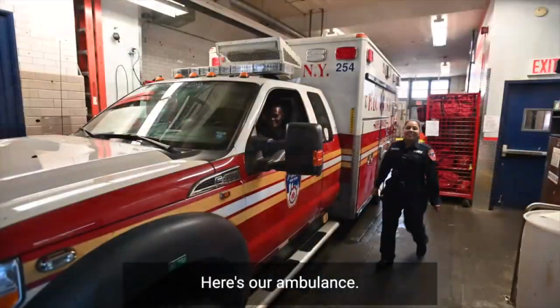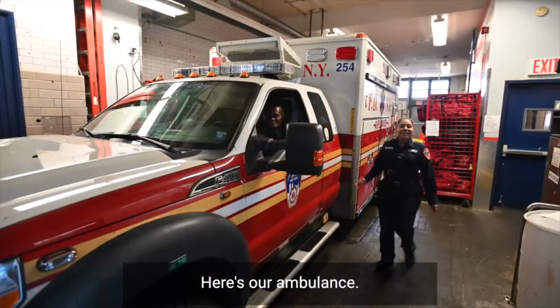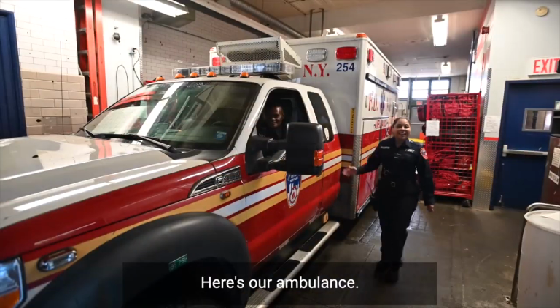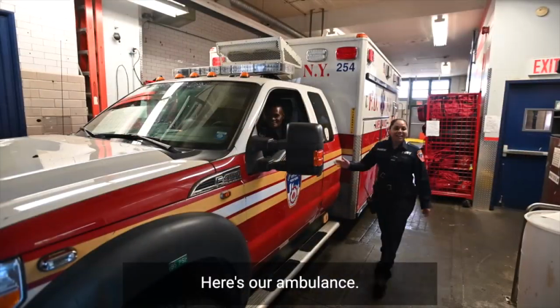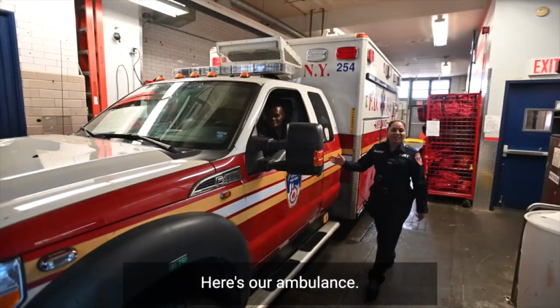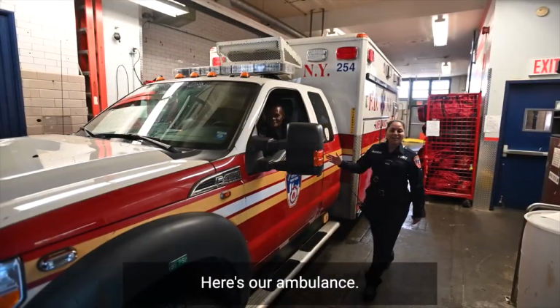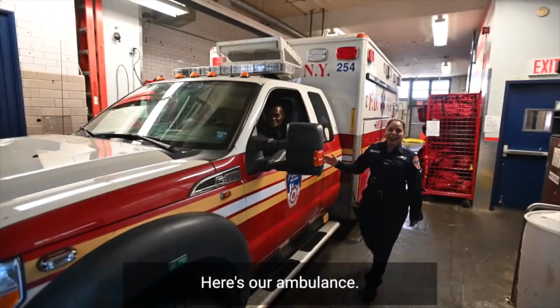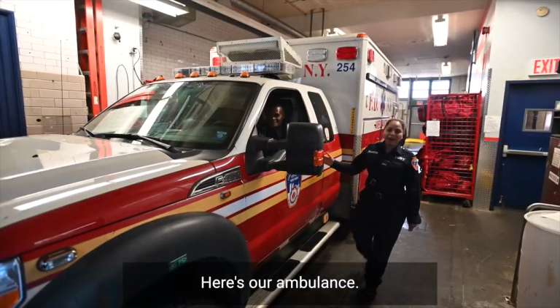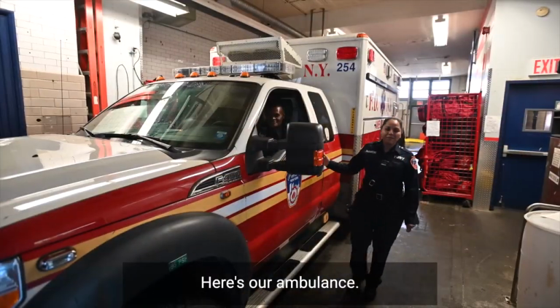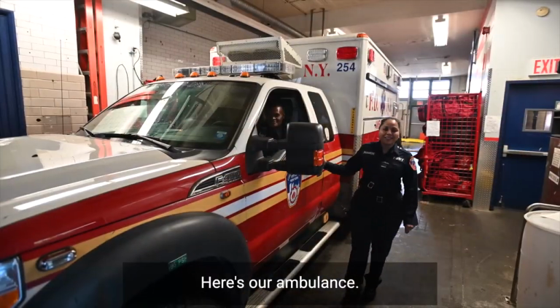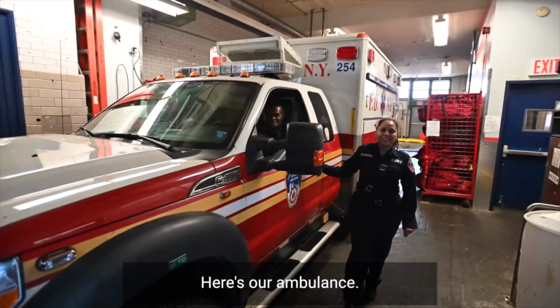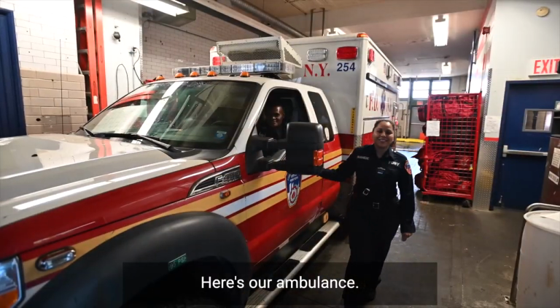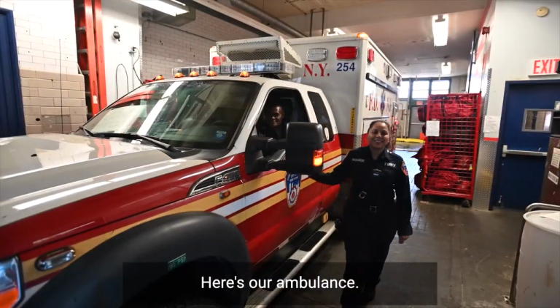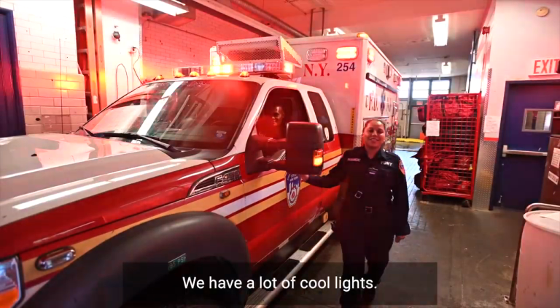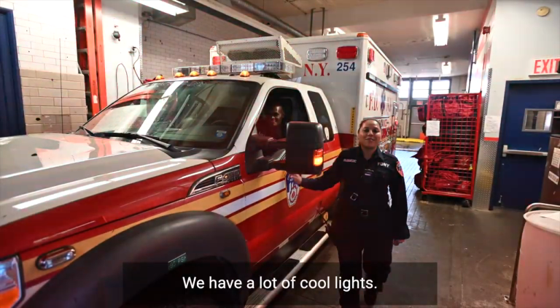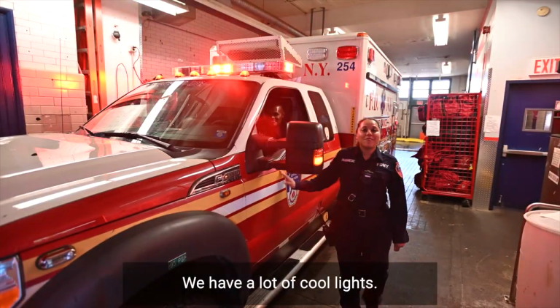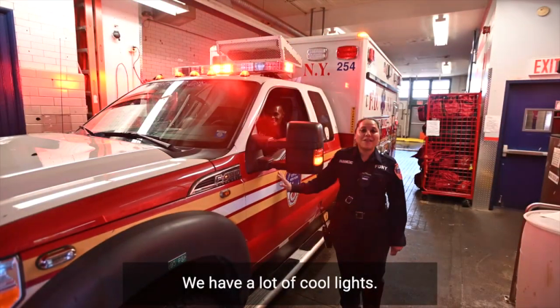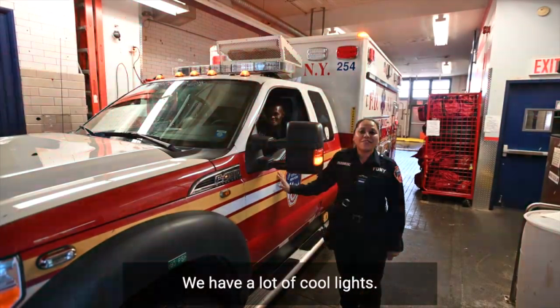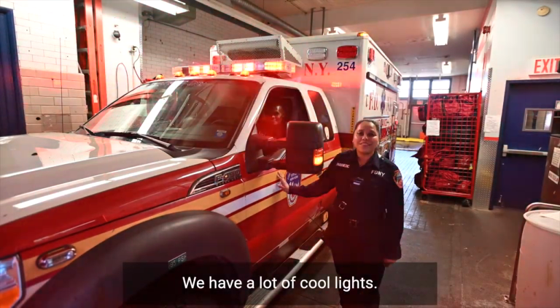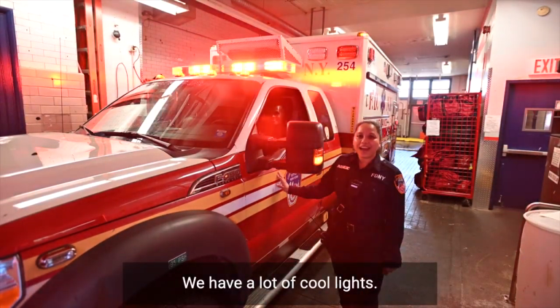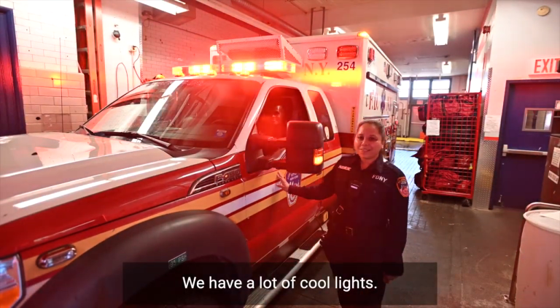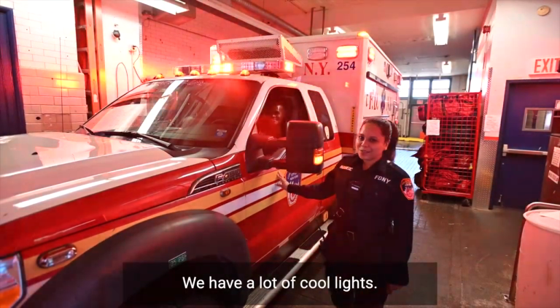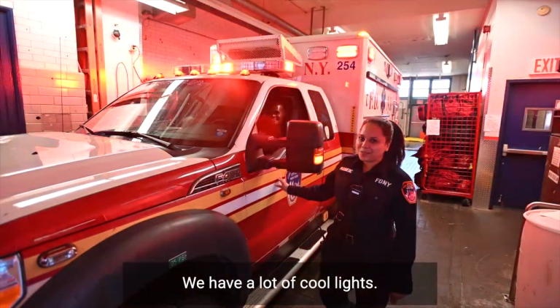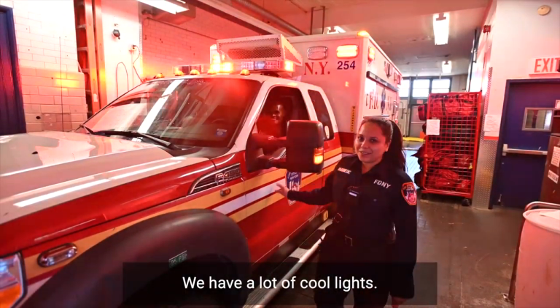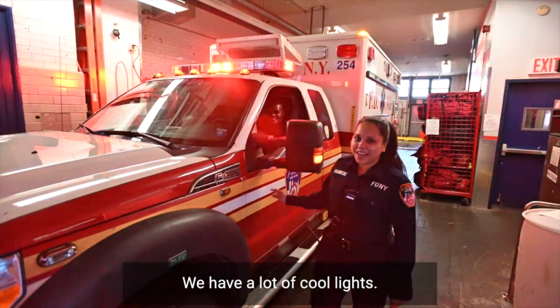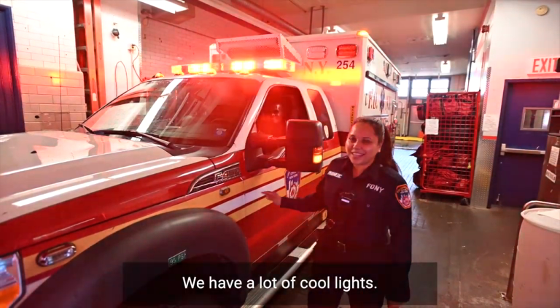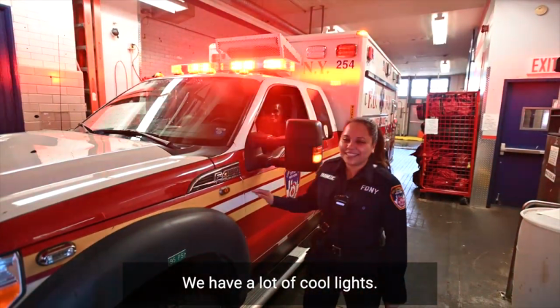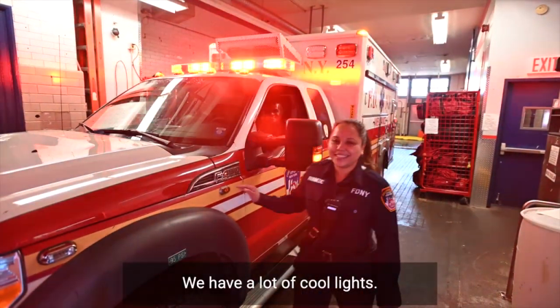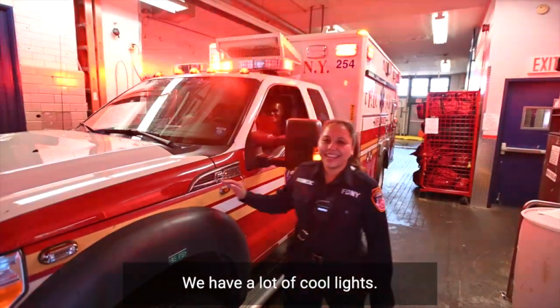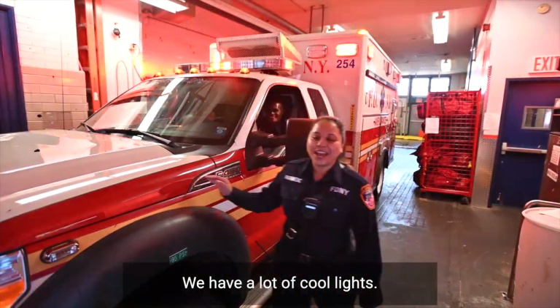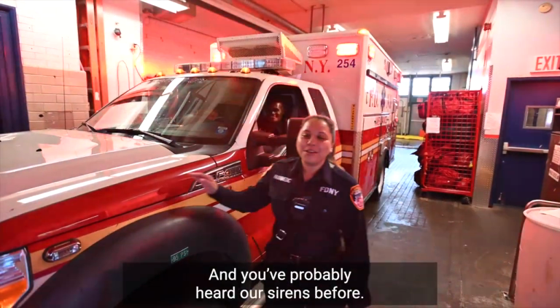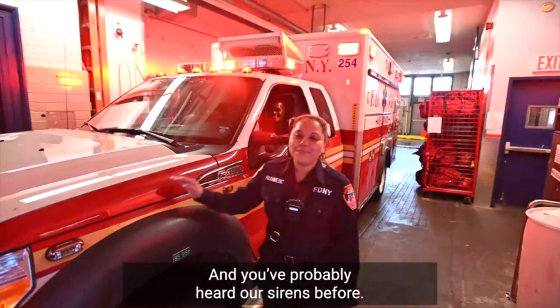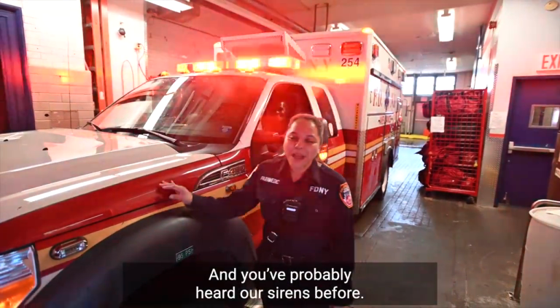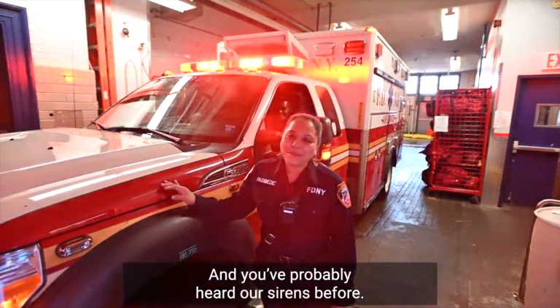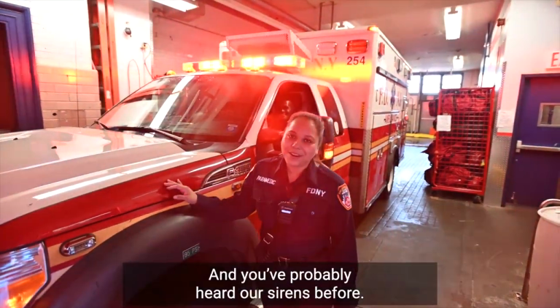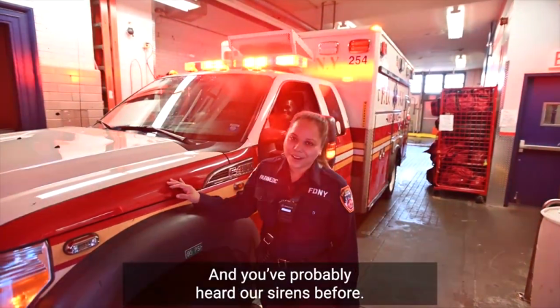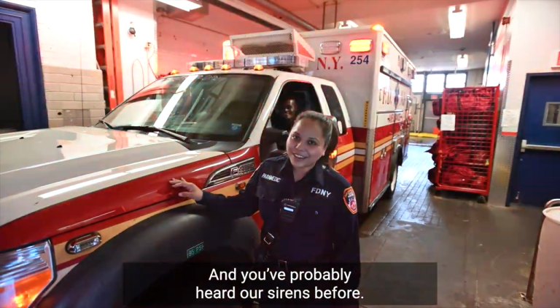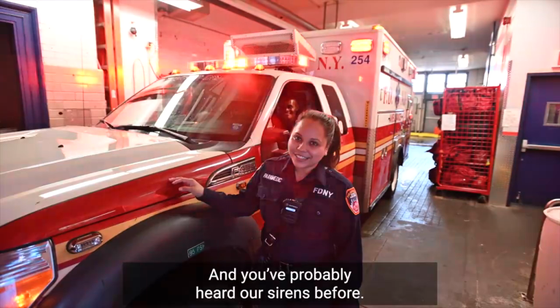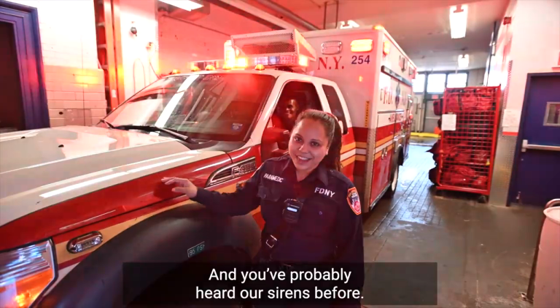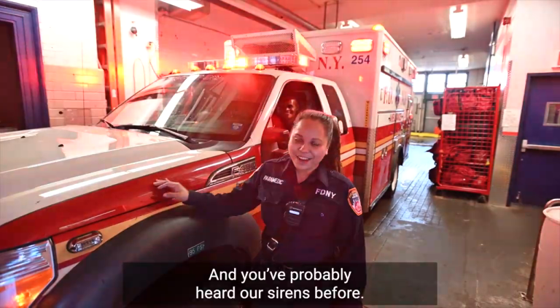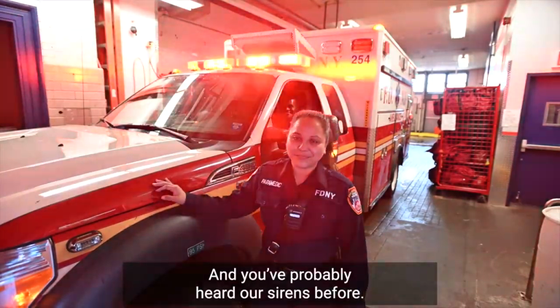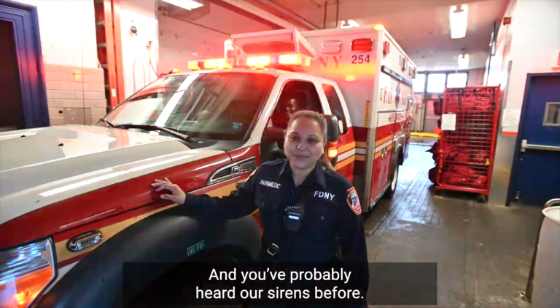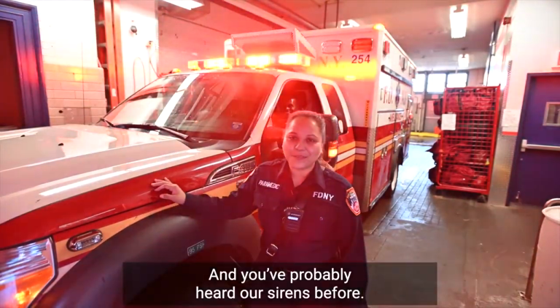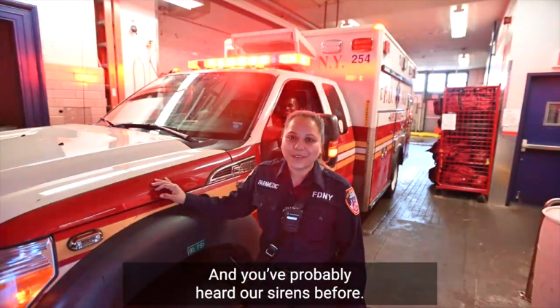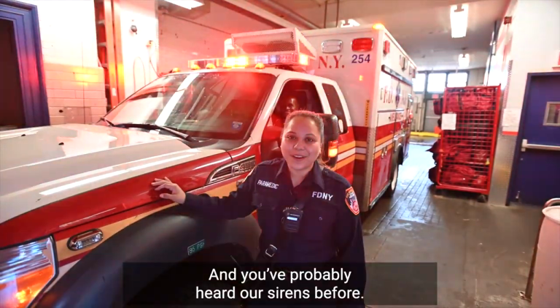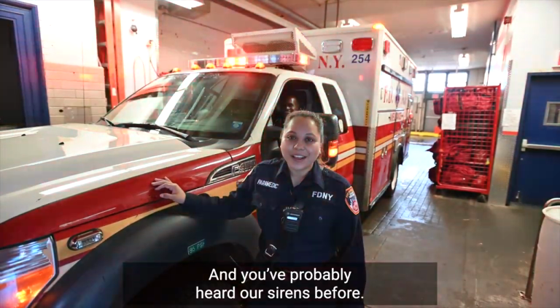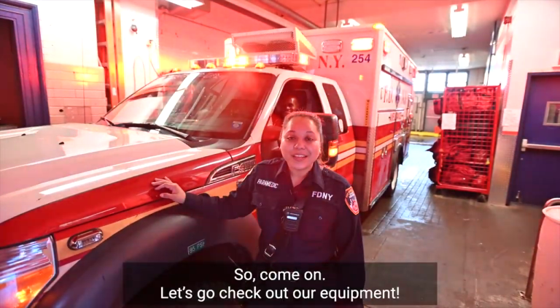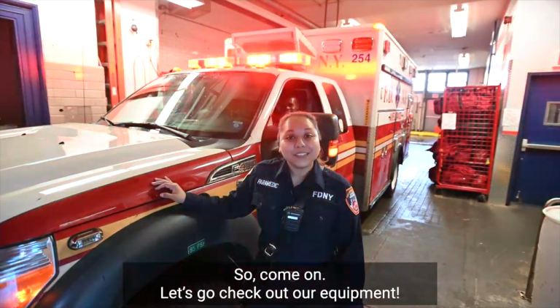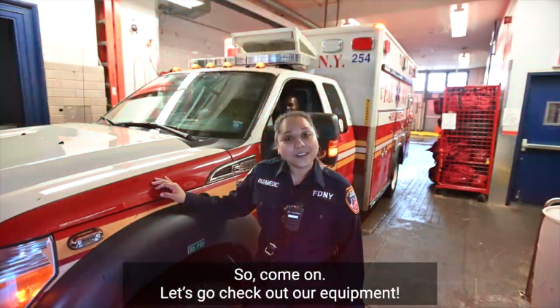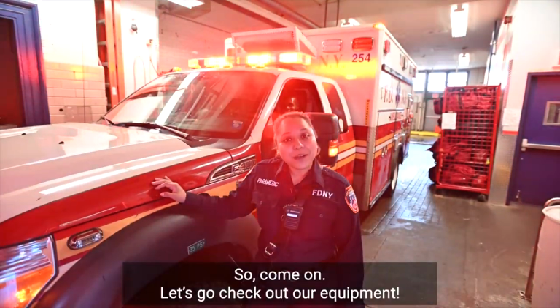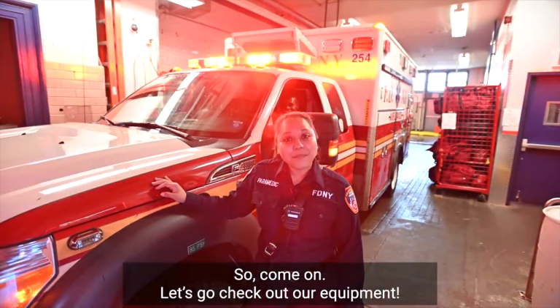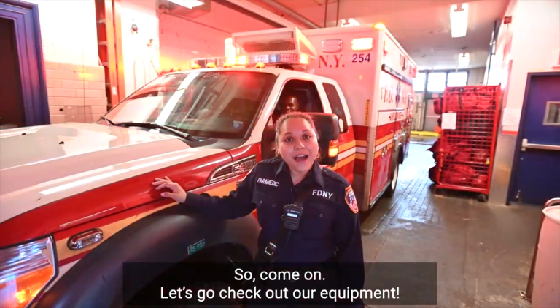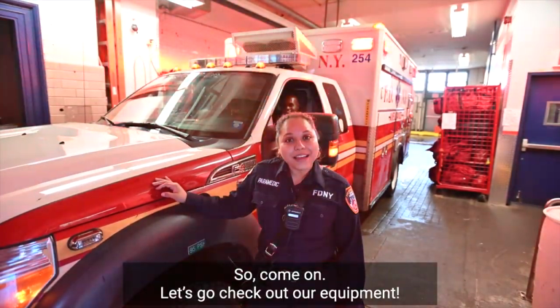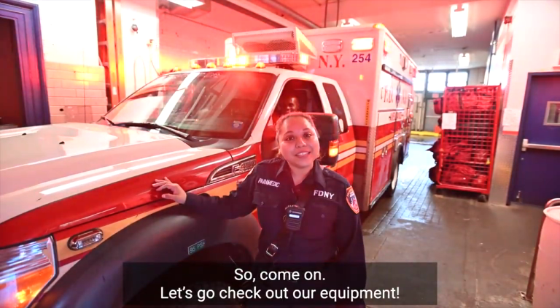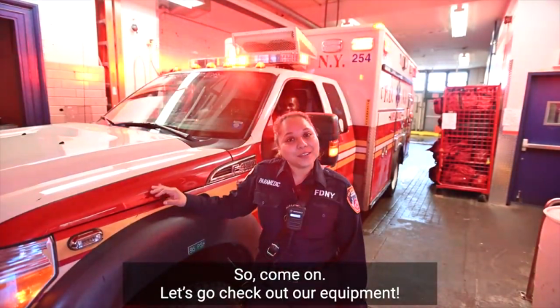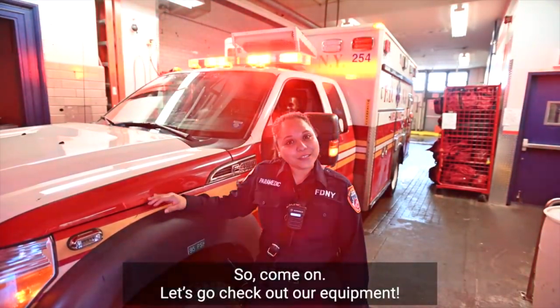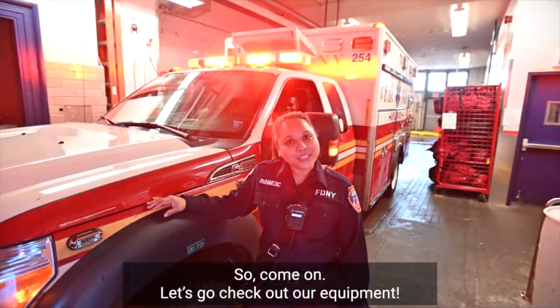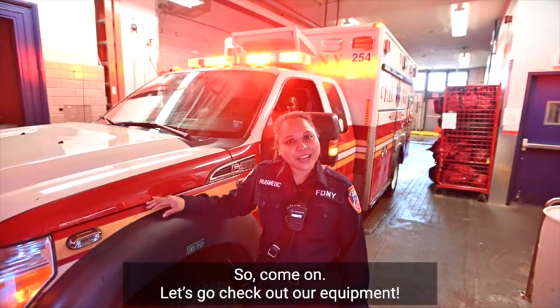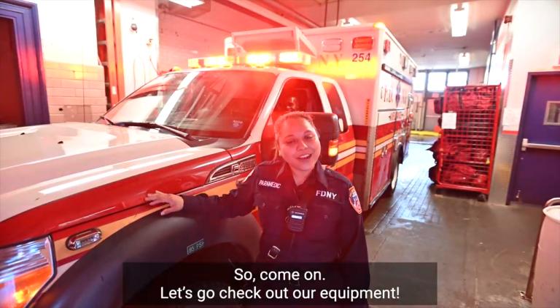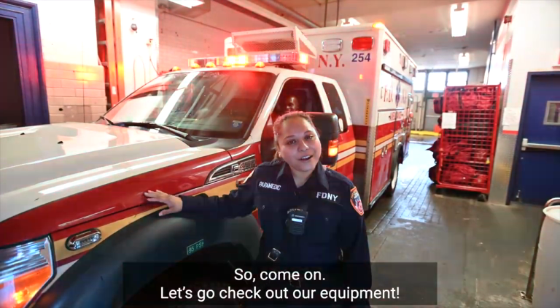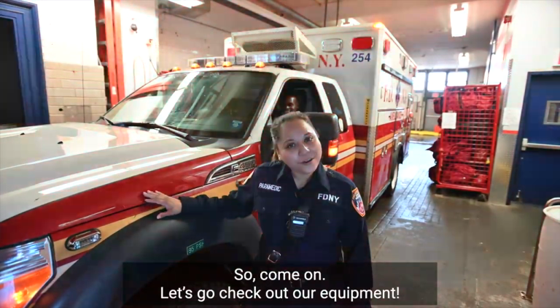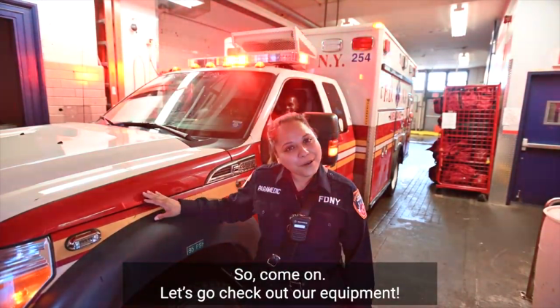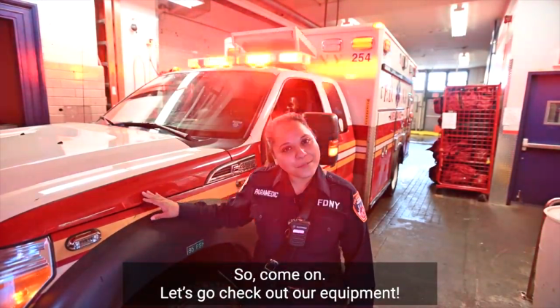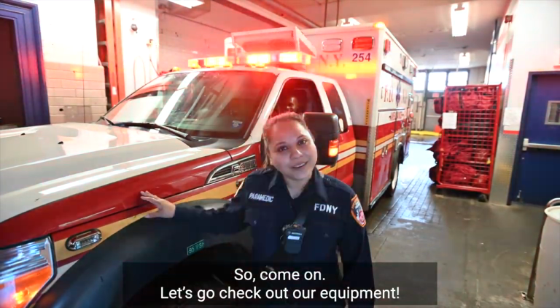Here's our ambulance. We have a lot of cool lights and you probably heard our sirens before. Come on, let's go check out our equipment.